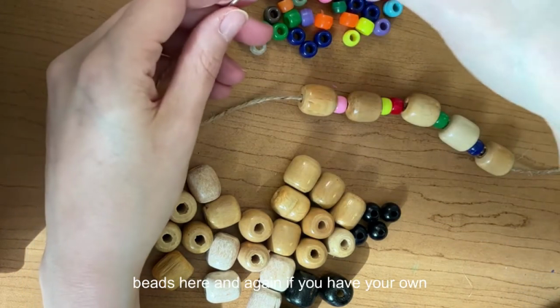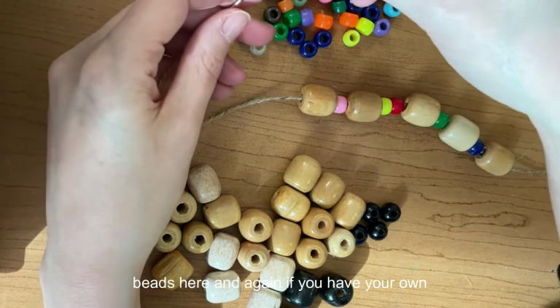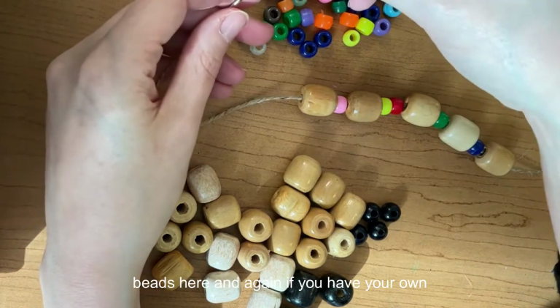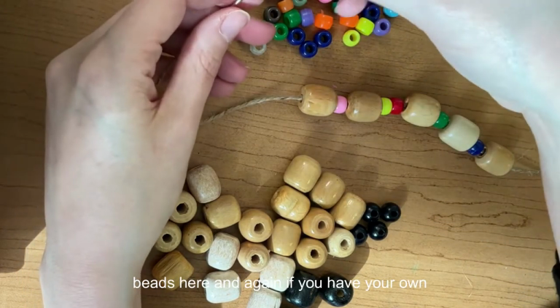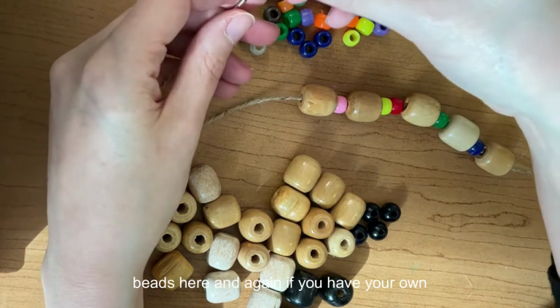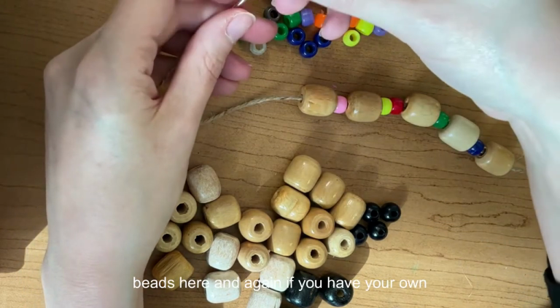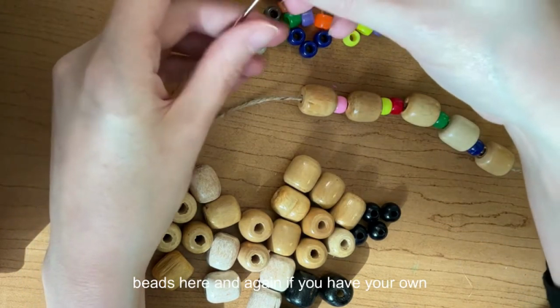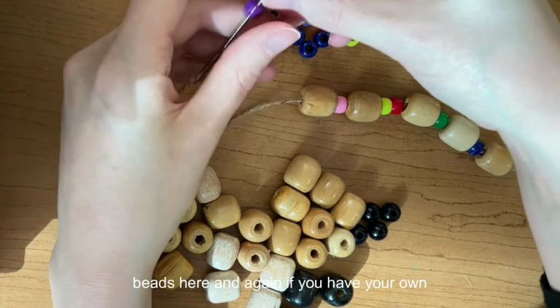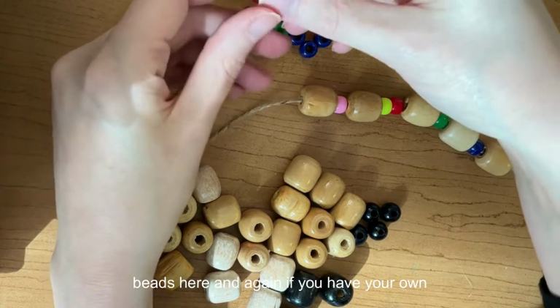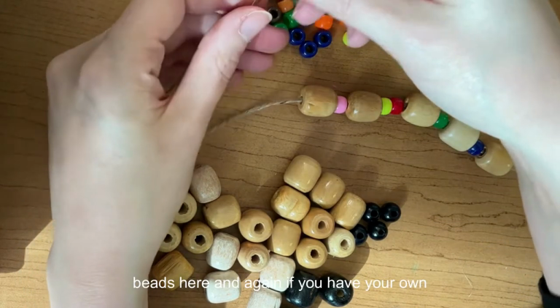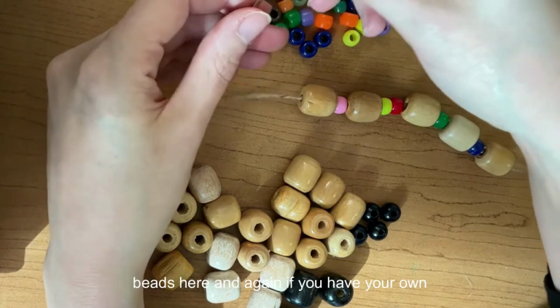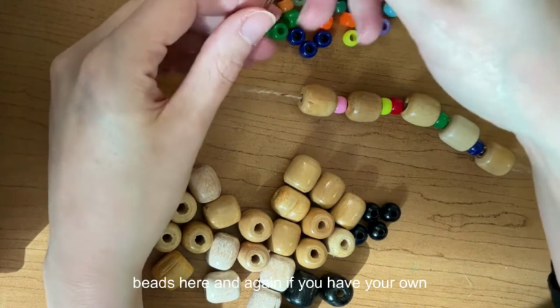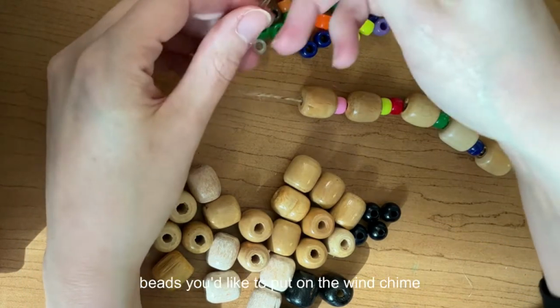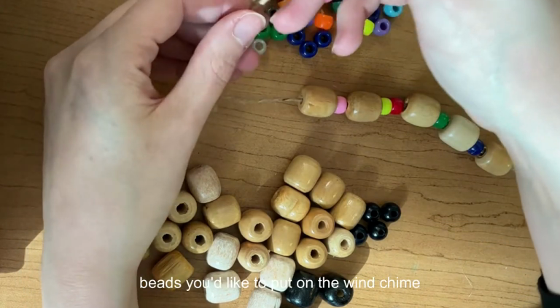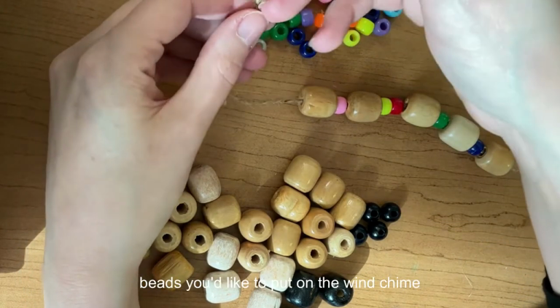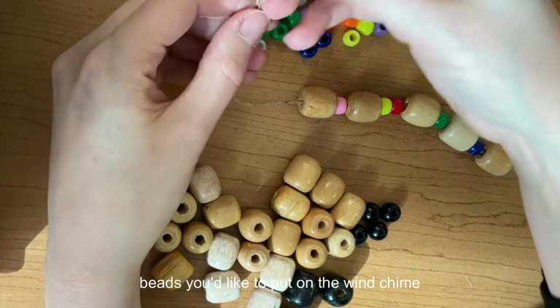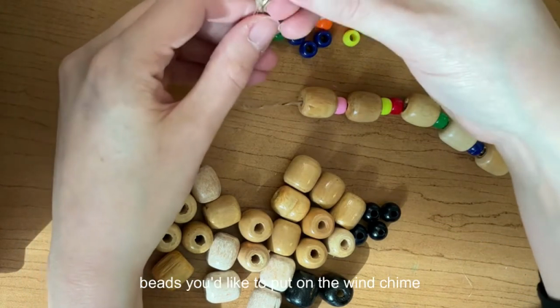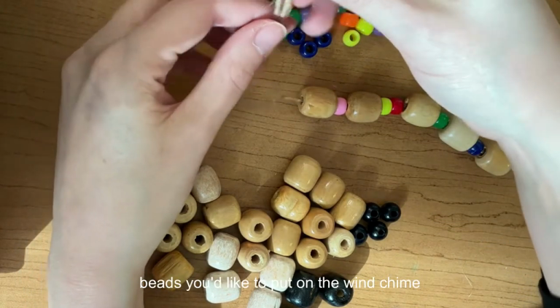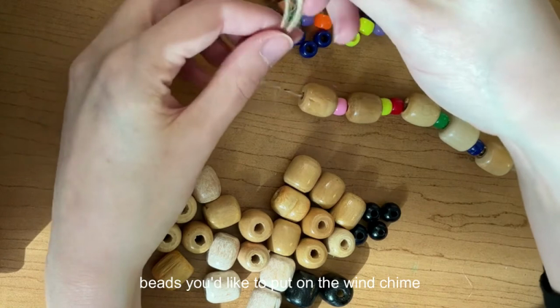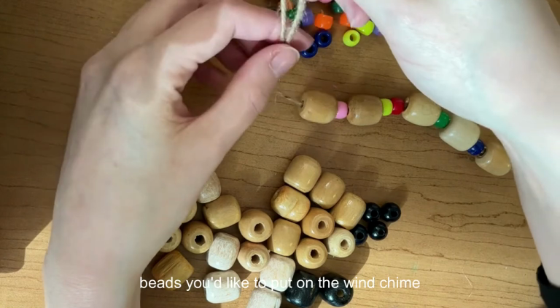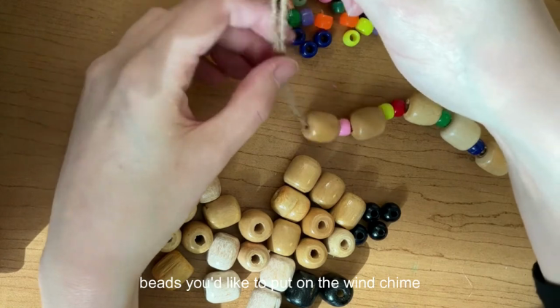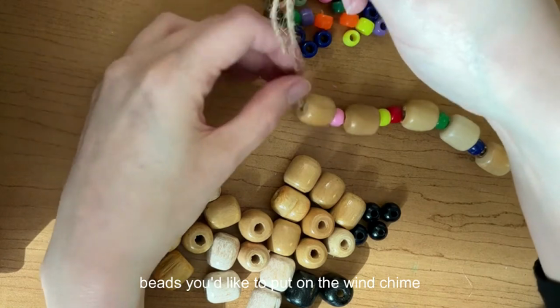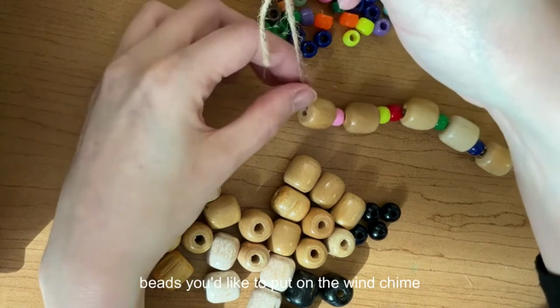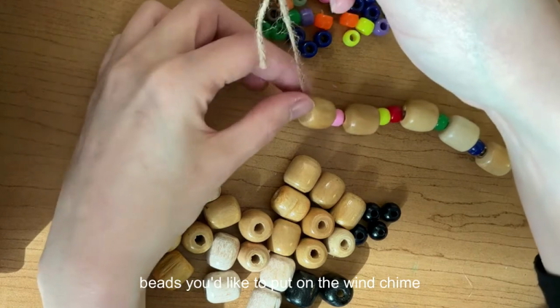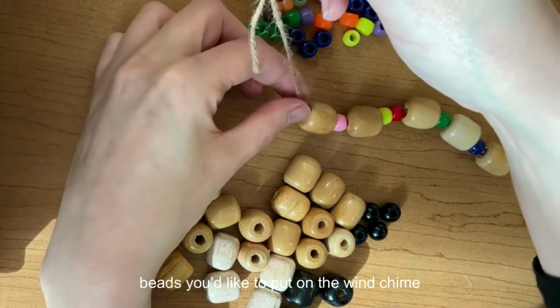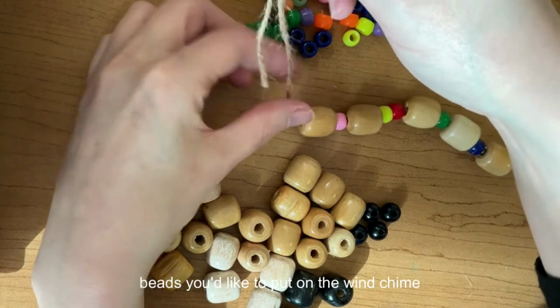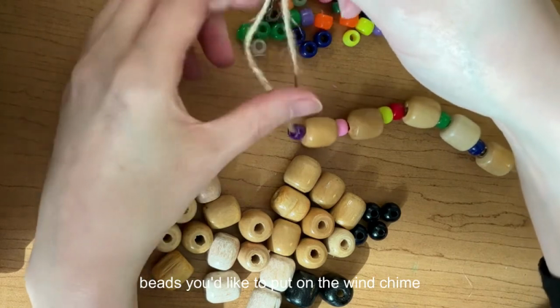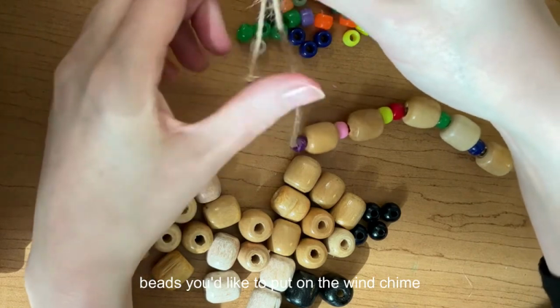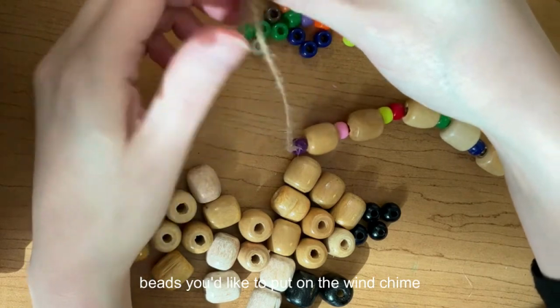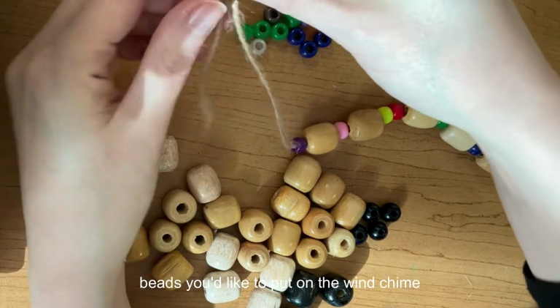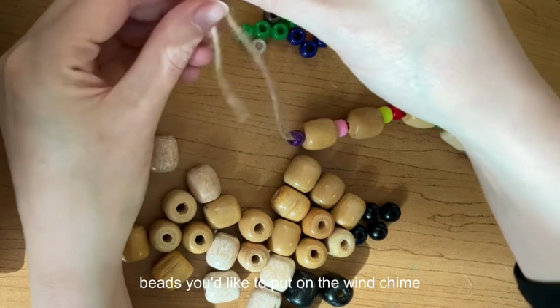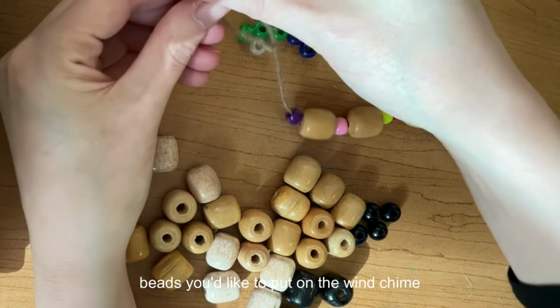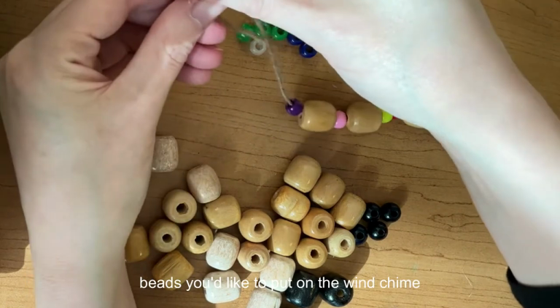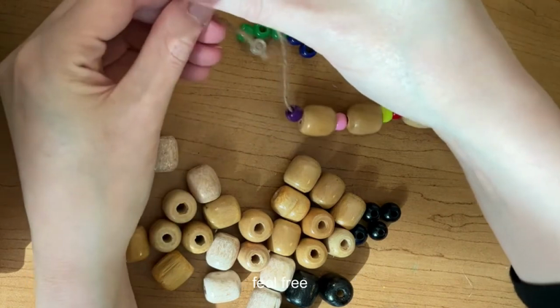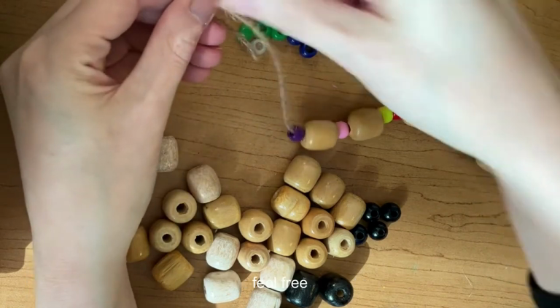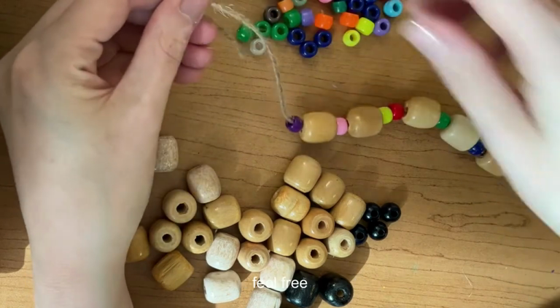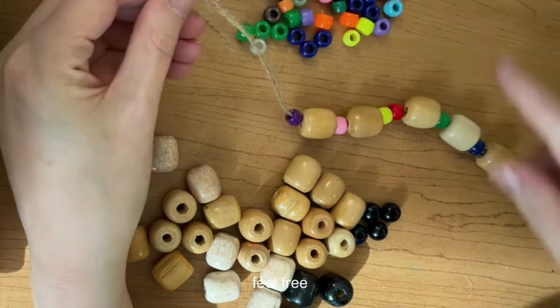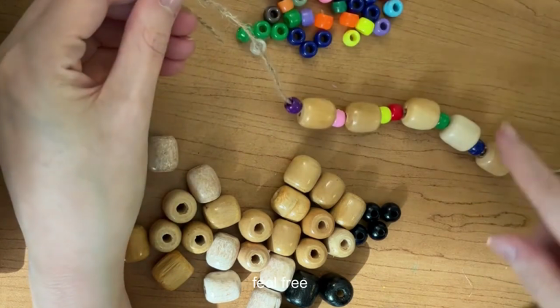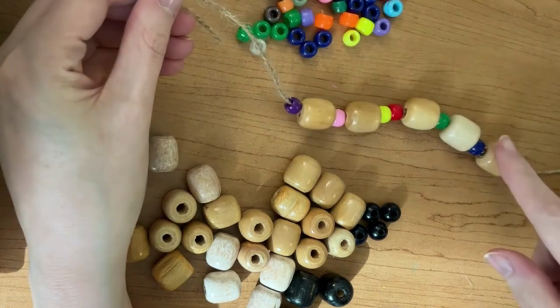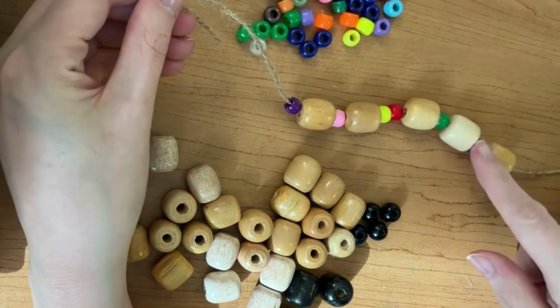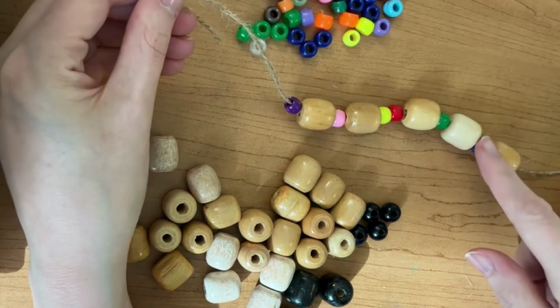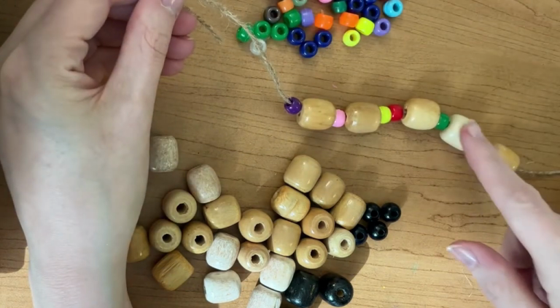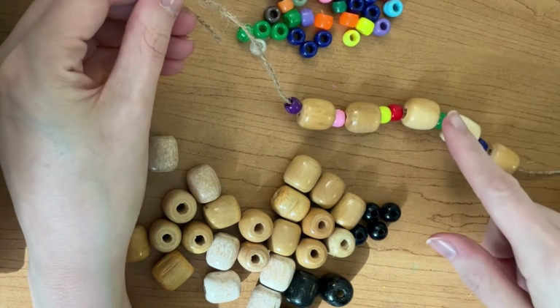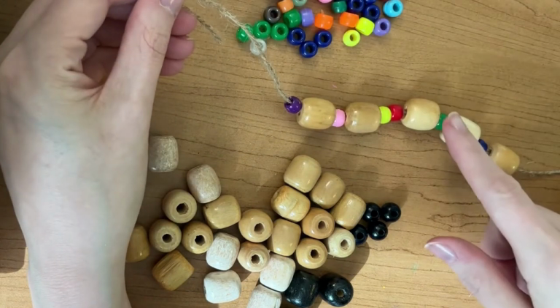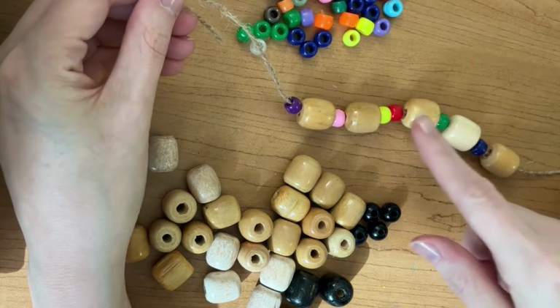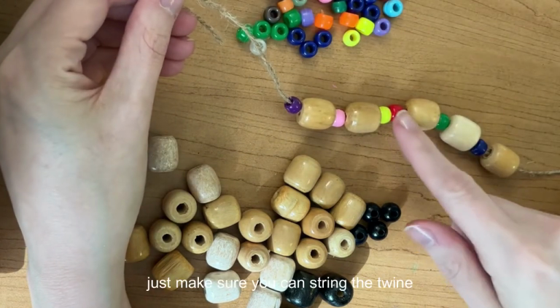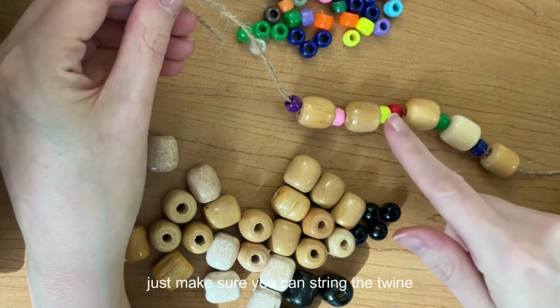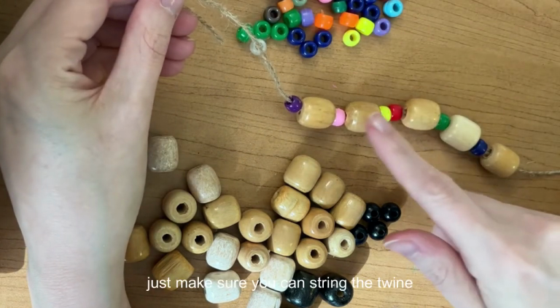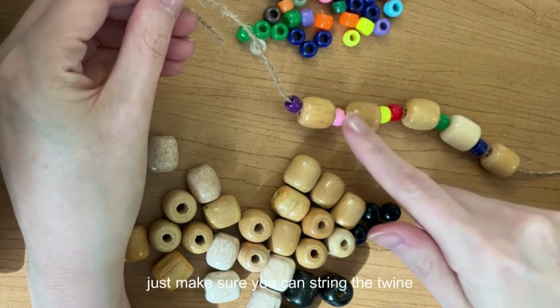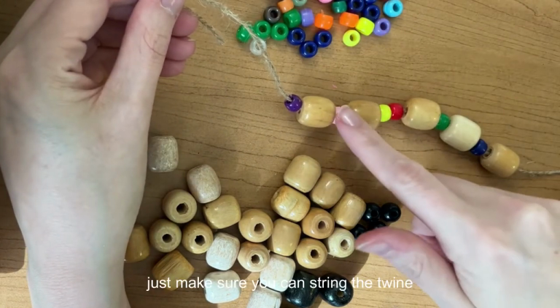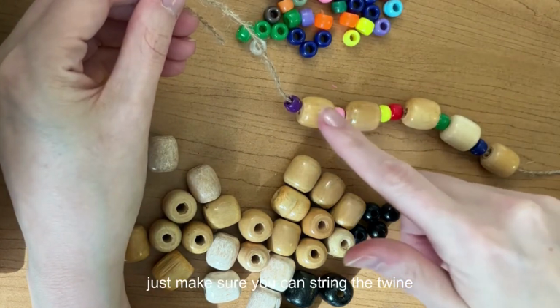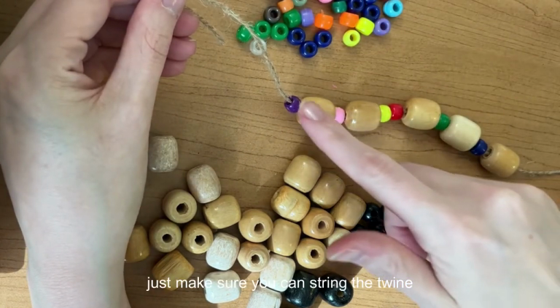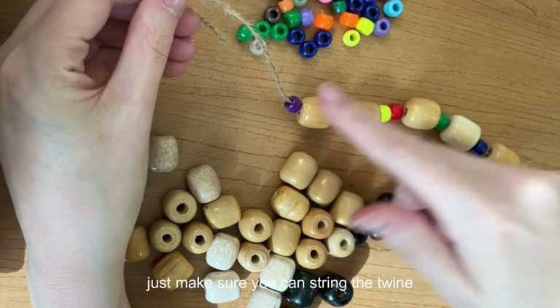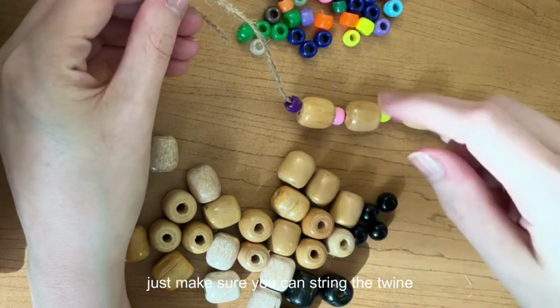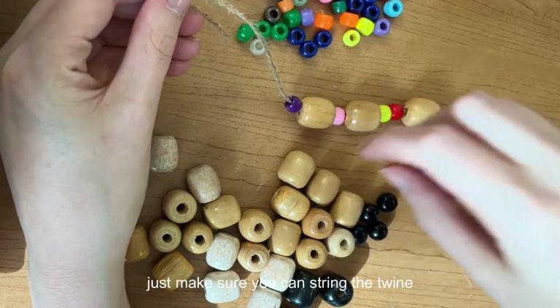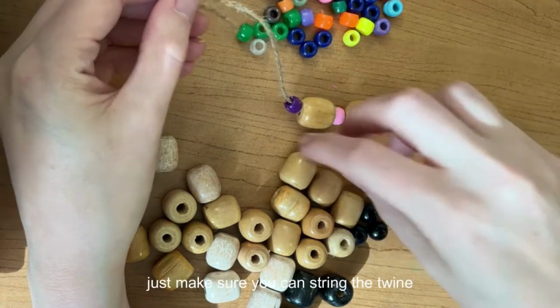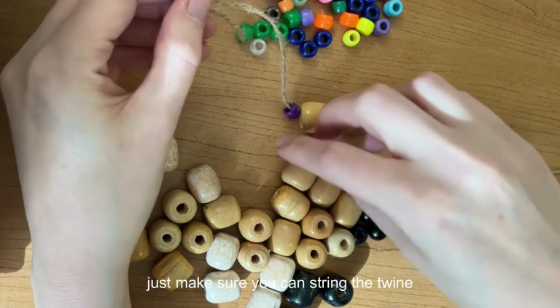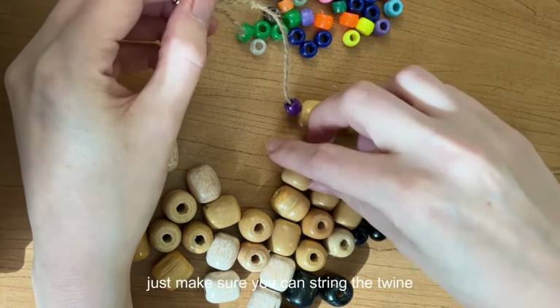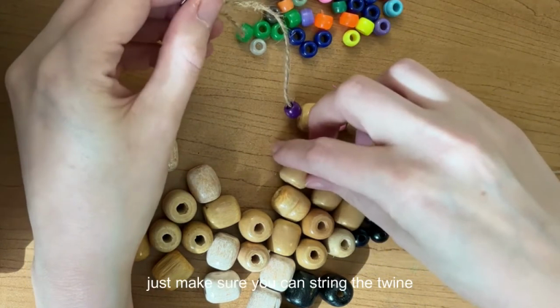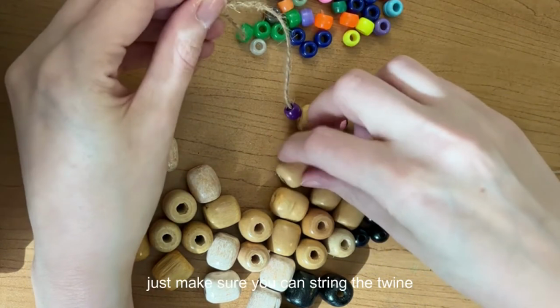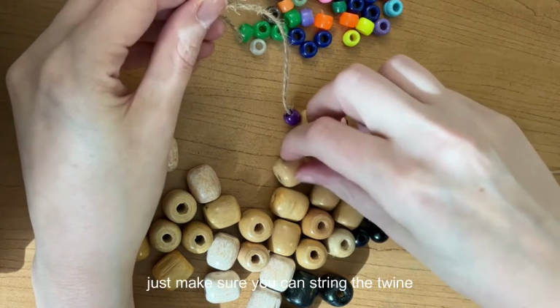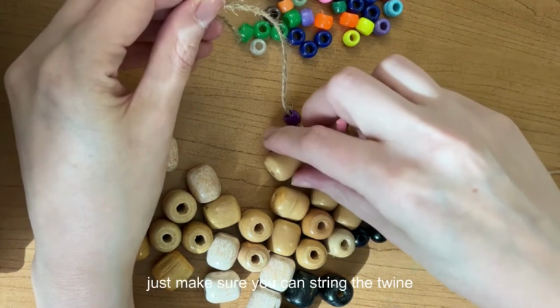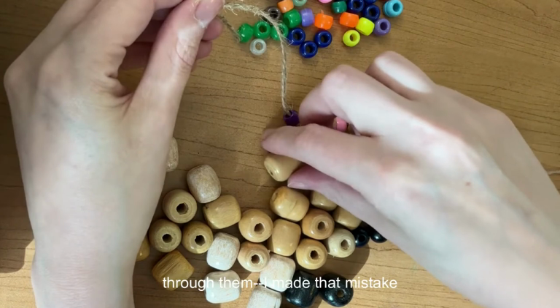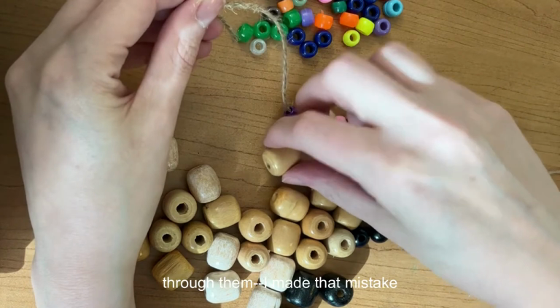If you have your own beads you'd like to put on the wind chime, feel free — just make sure you can string the twine through them.